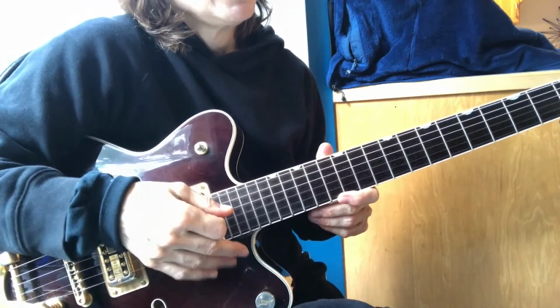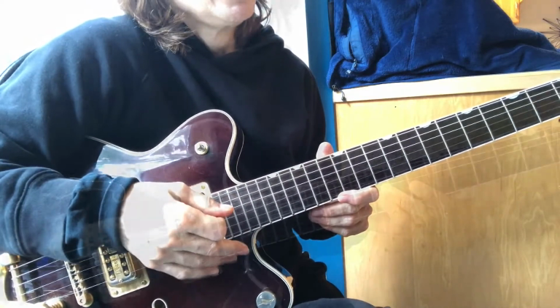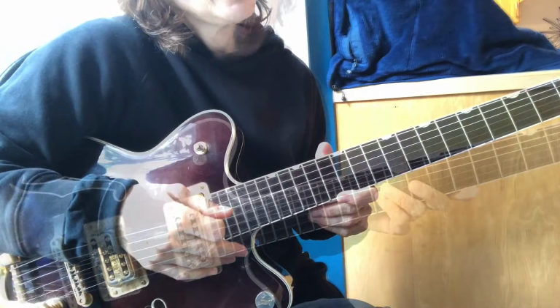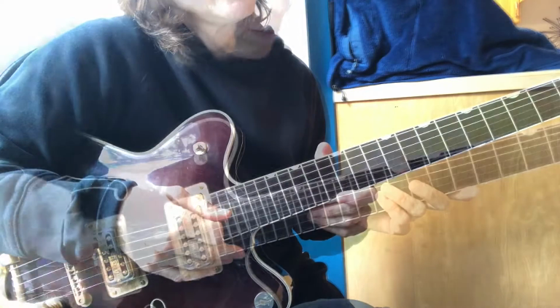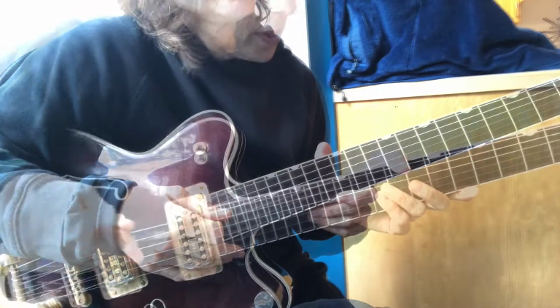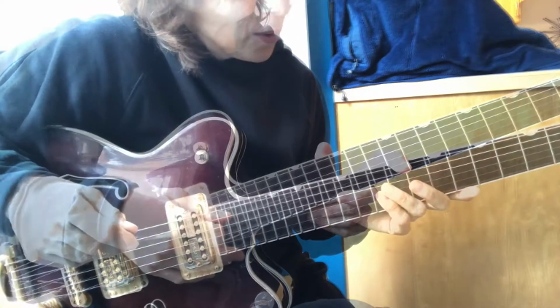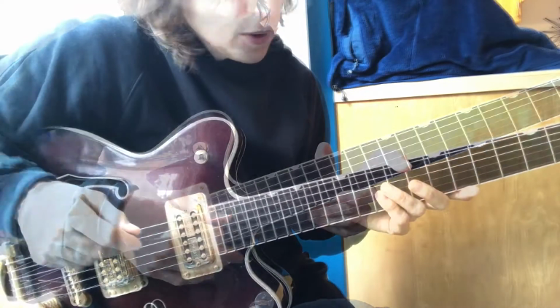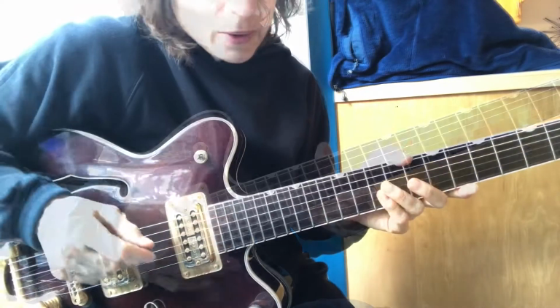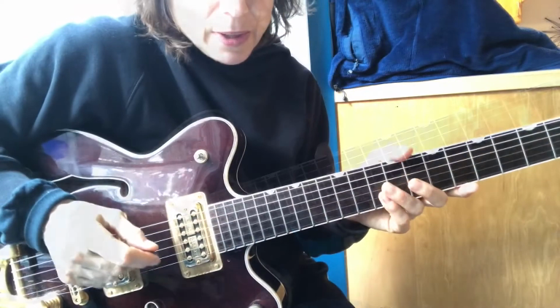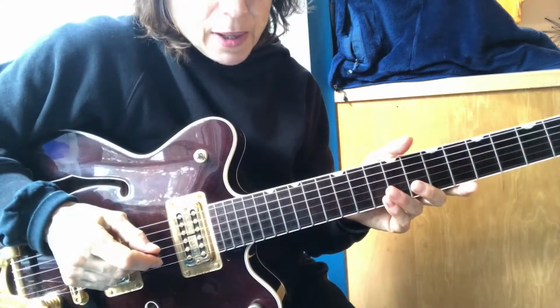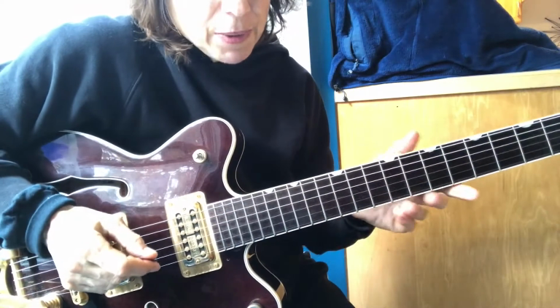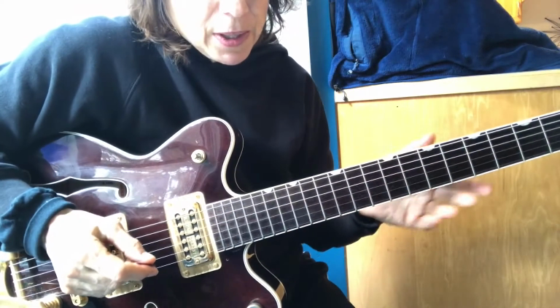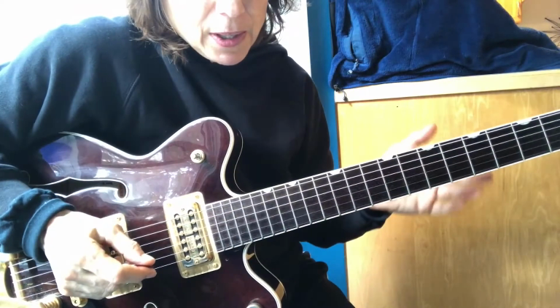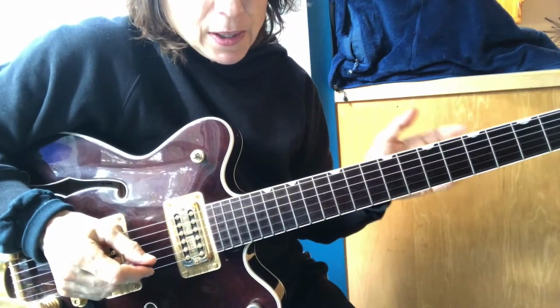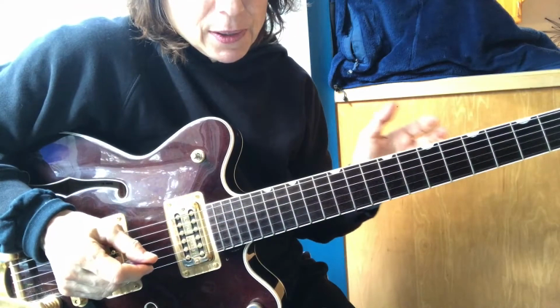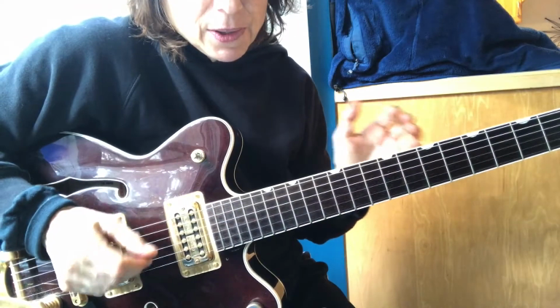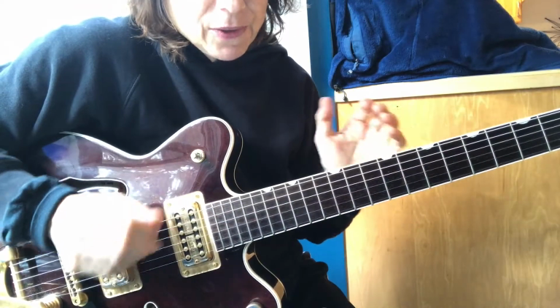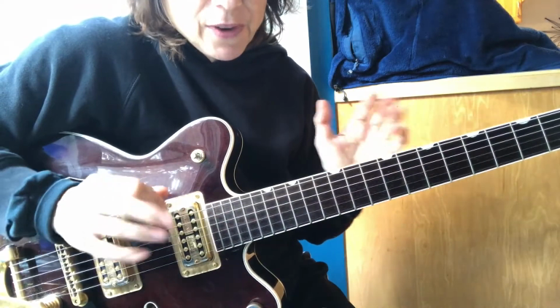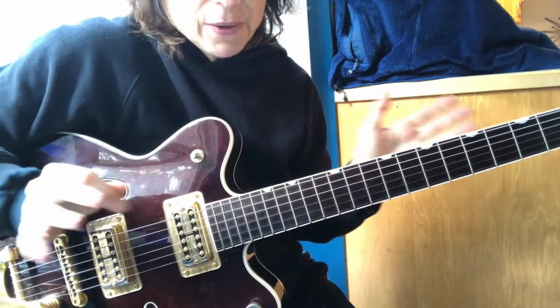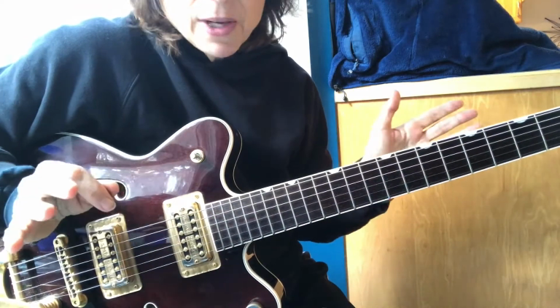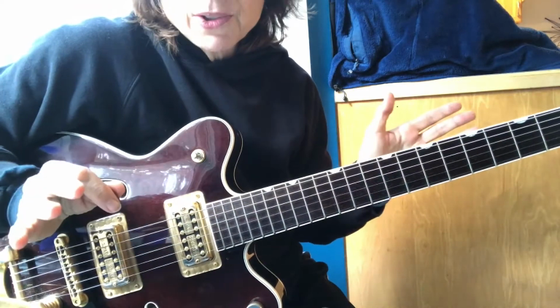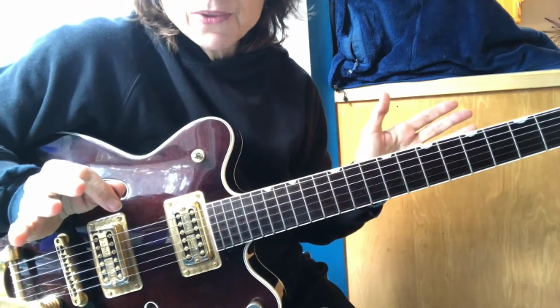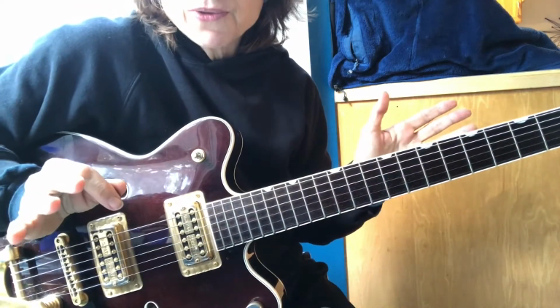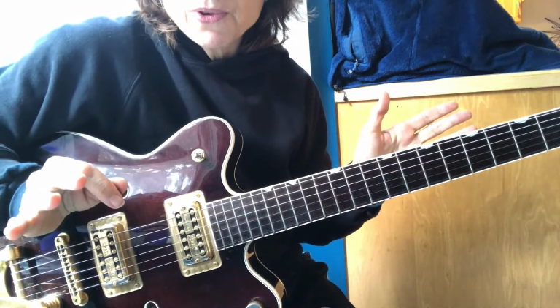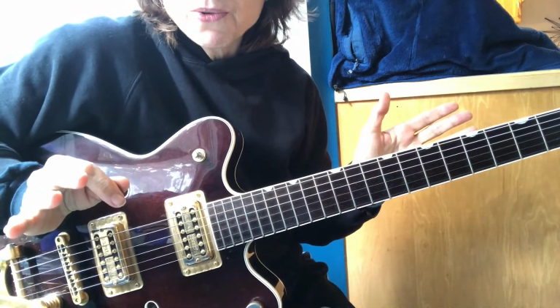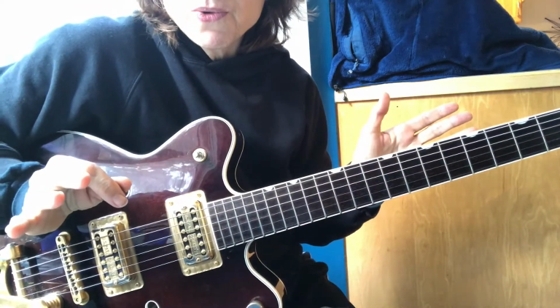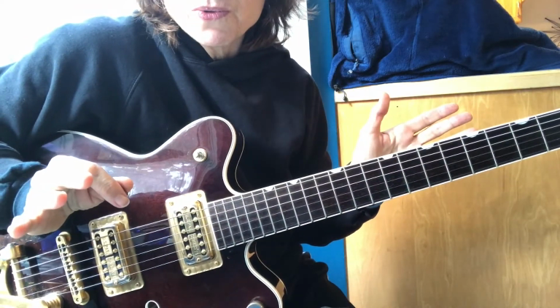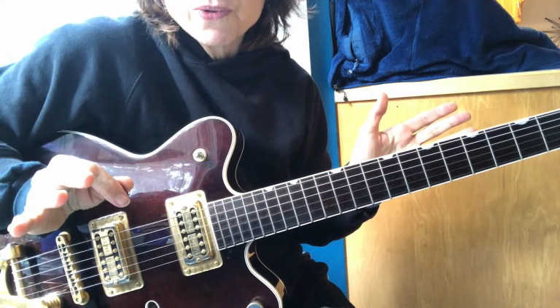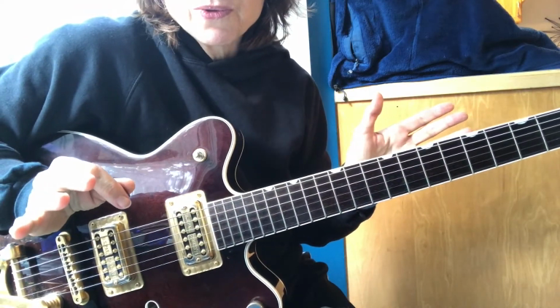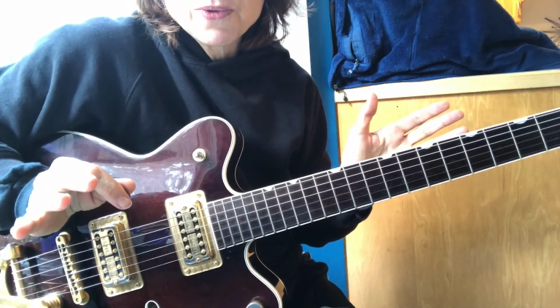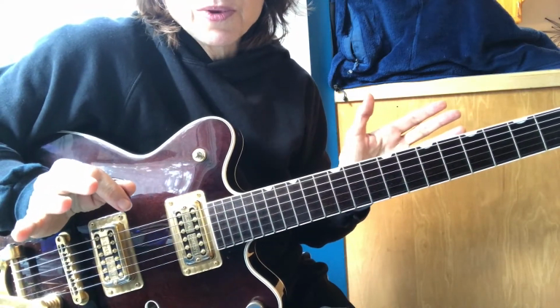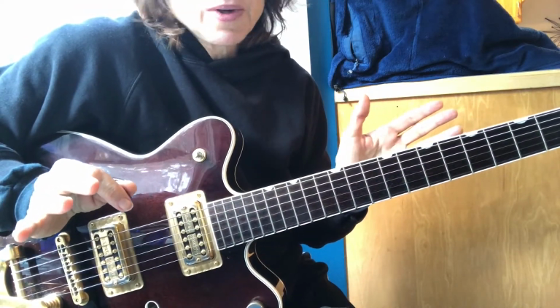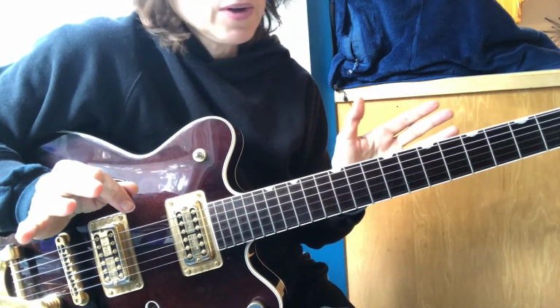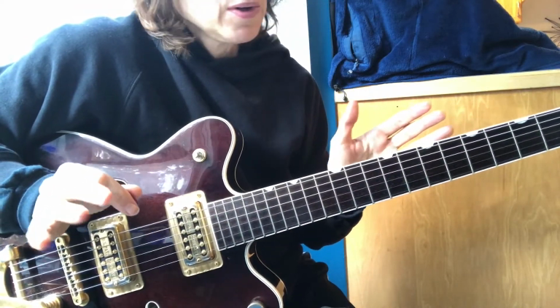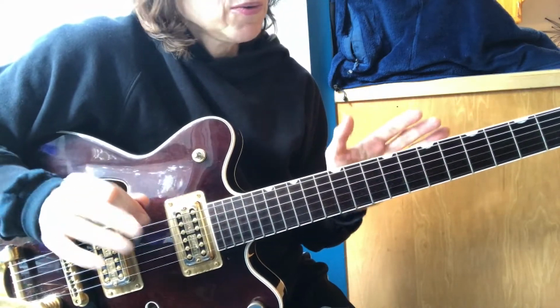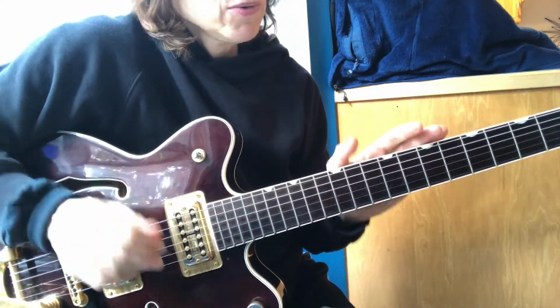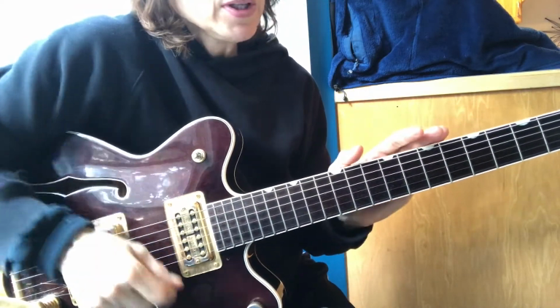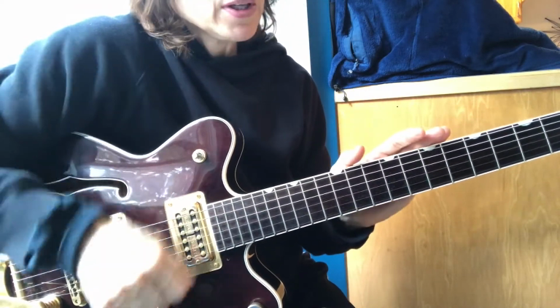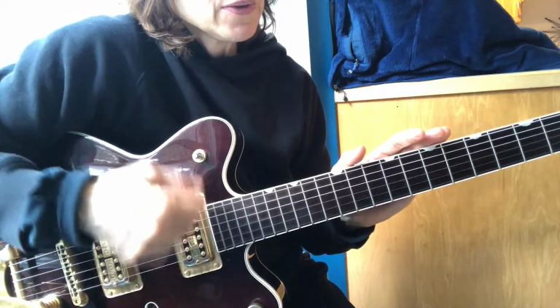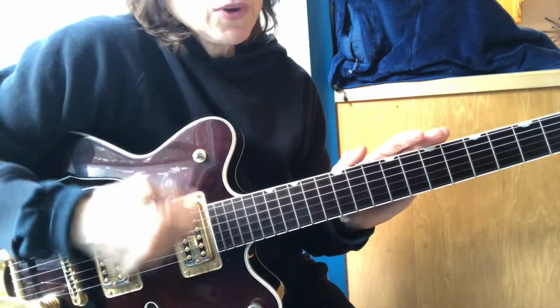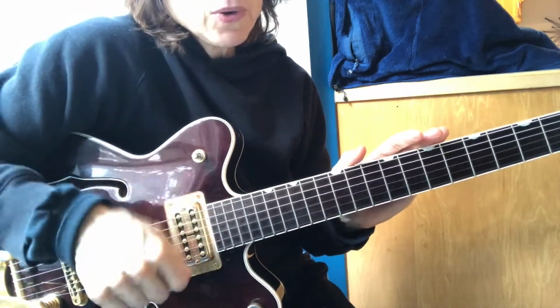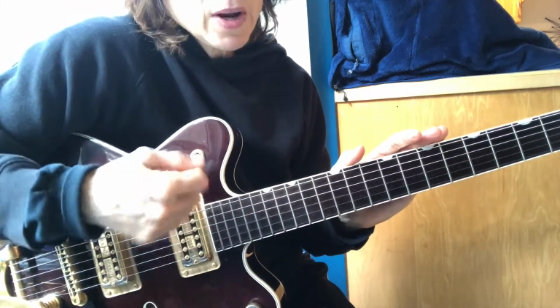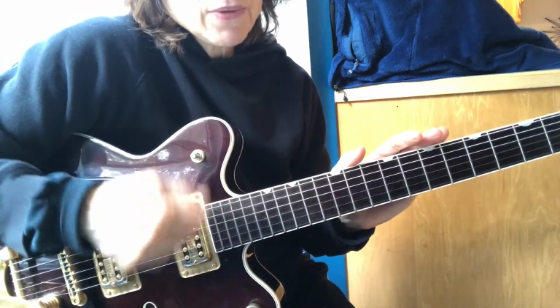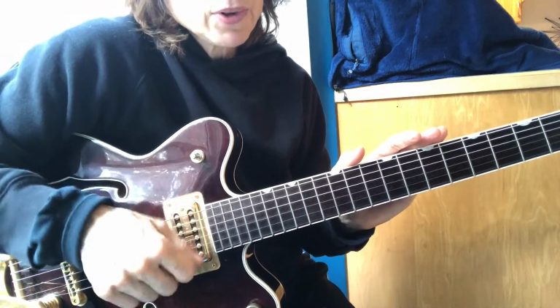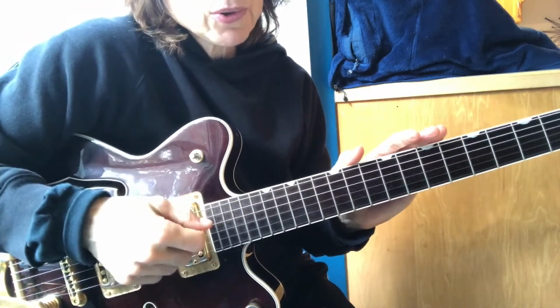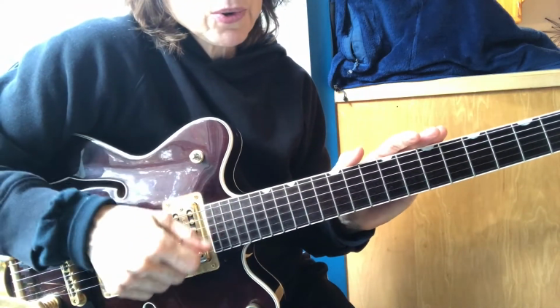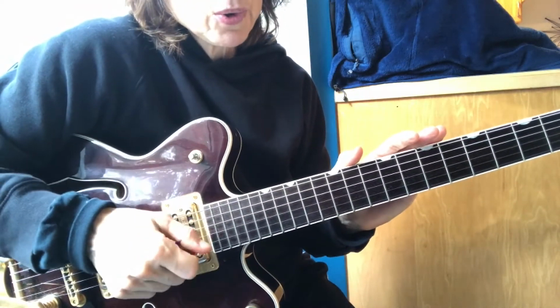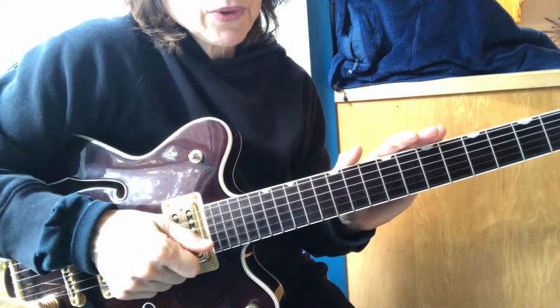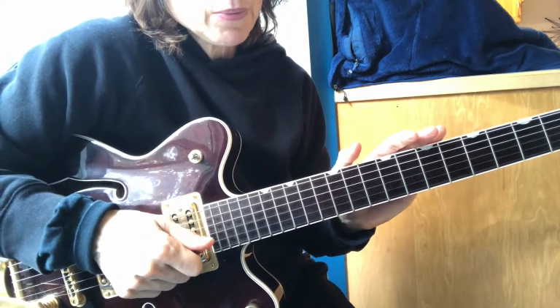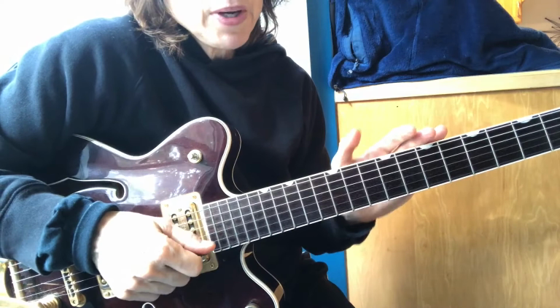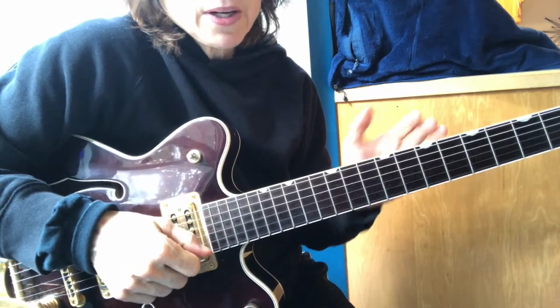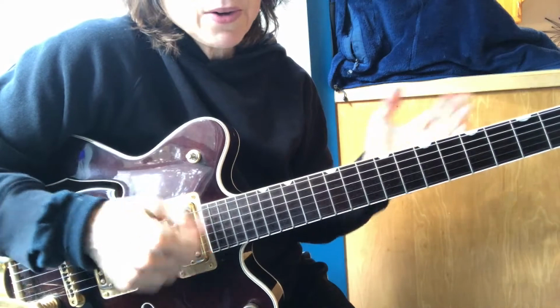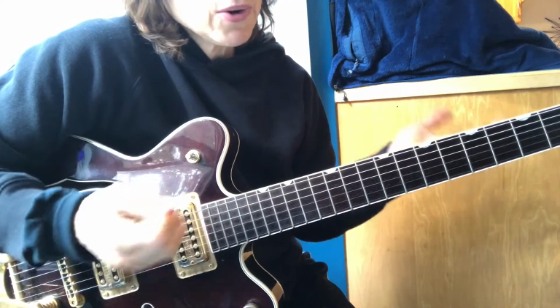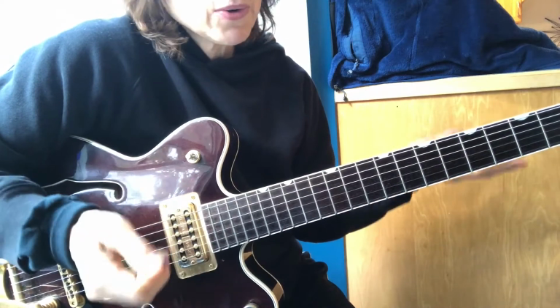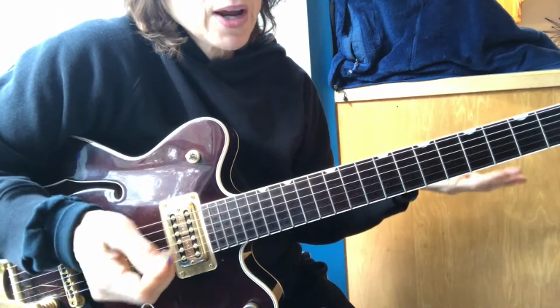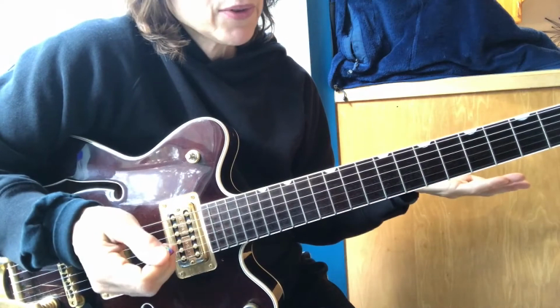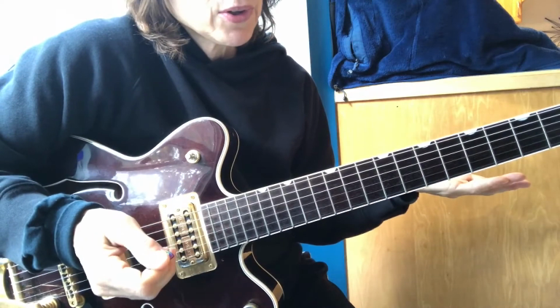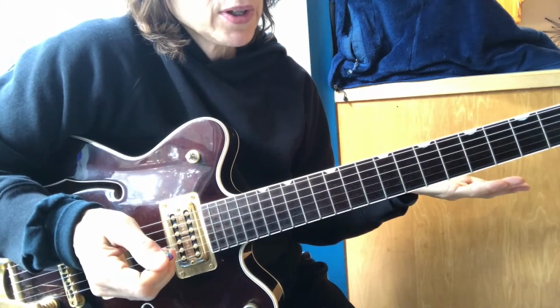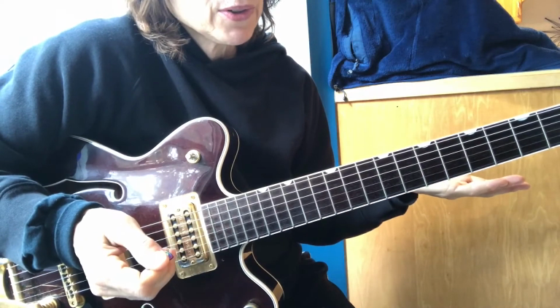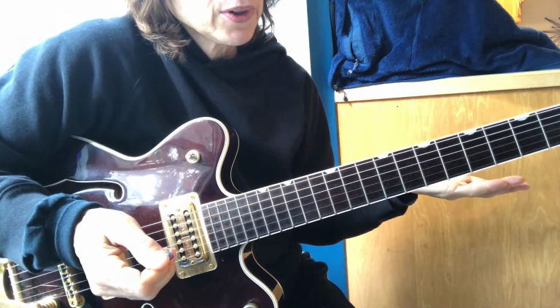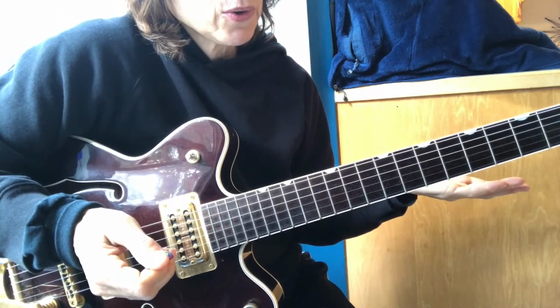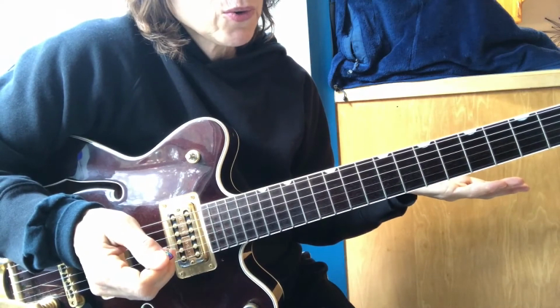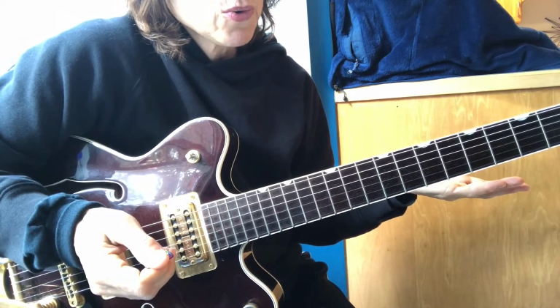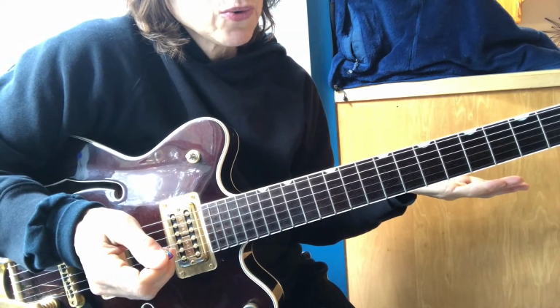Alternating picking is the foundation for groove. Really, if you don't have control over the pick, you don't have a decent groove.